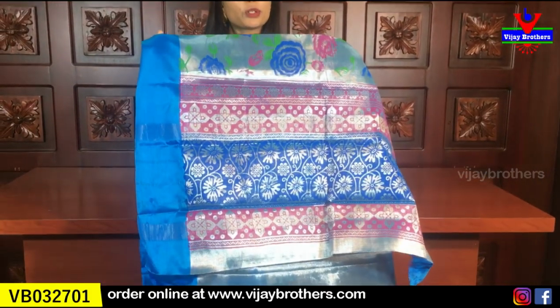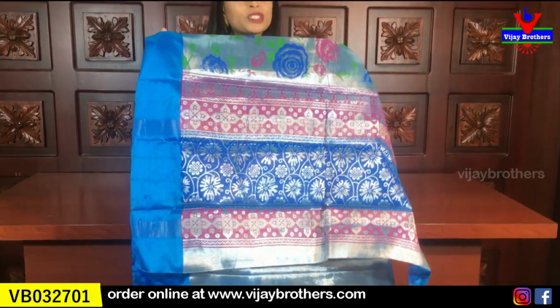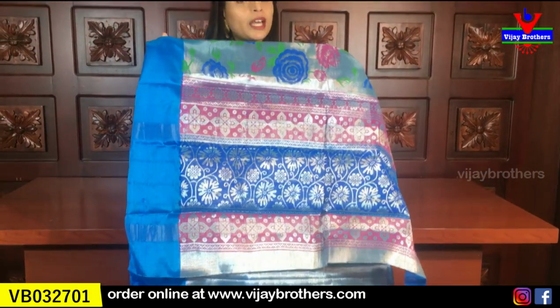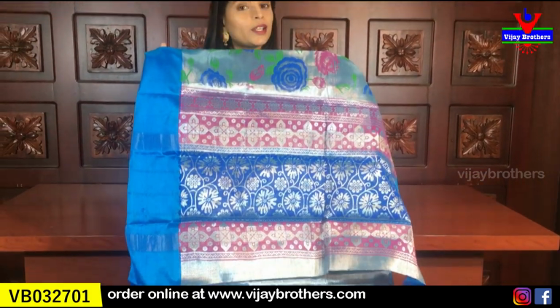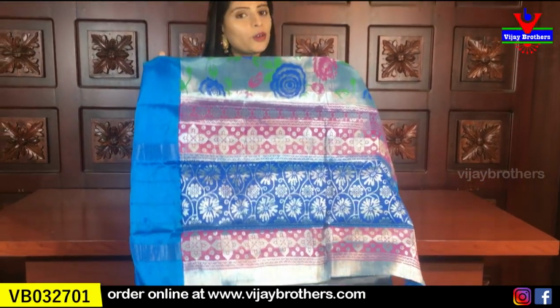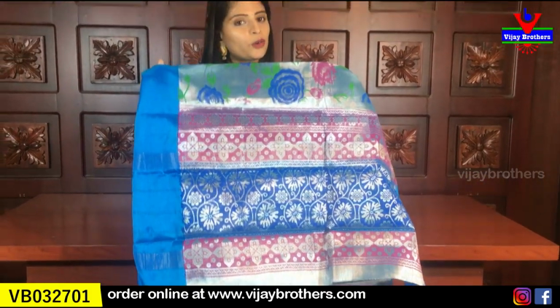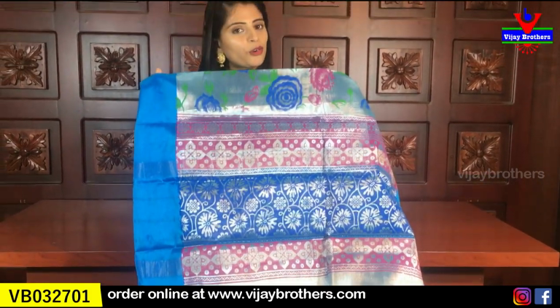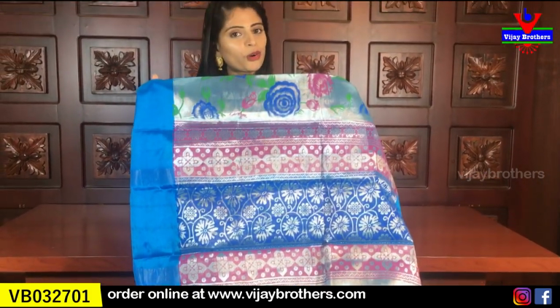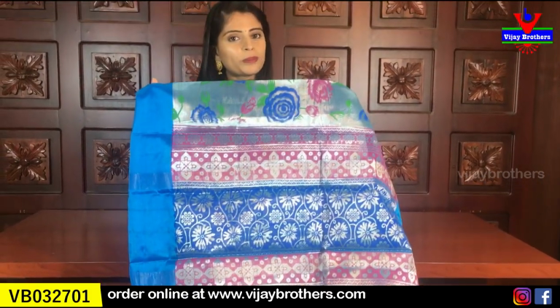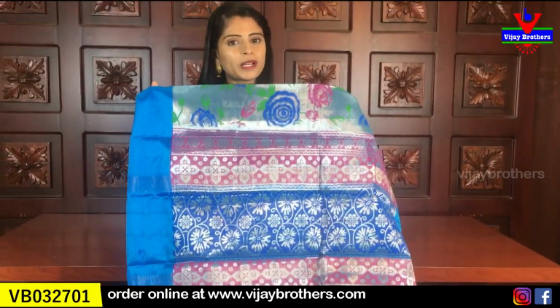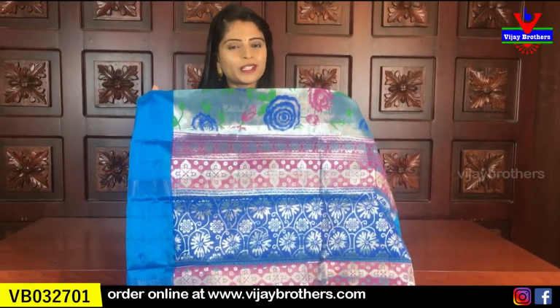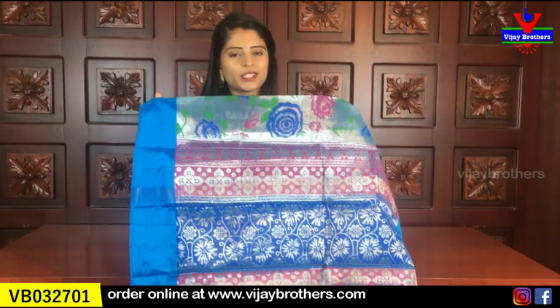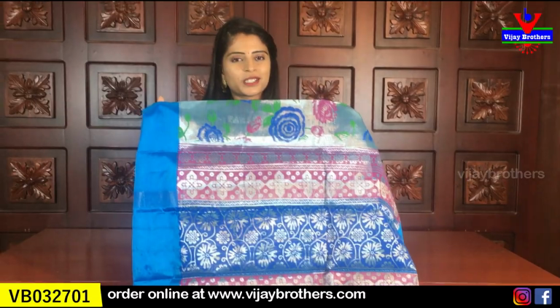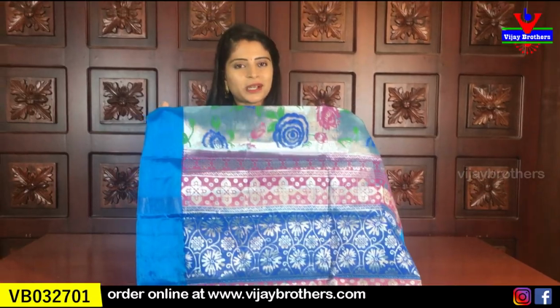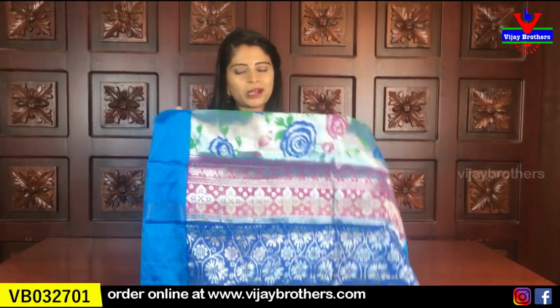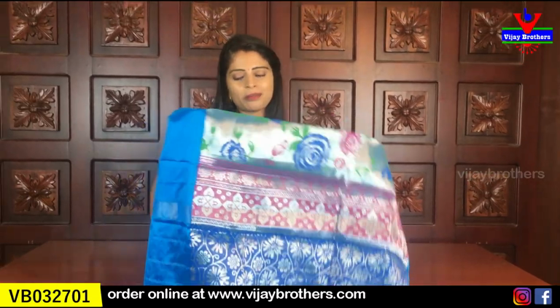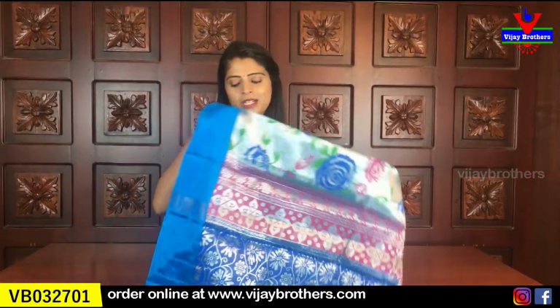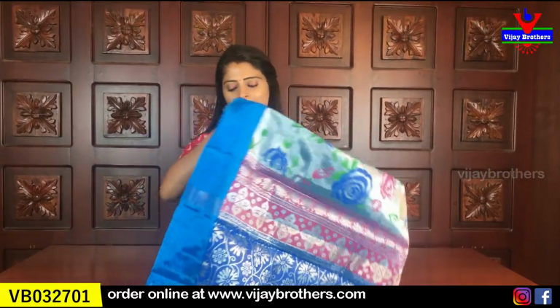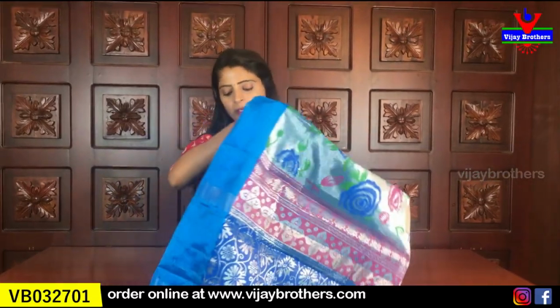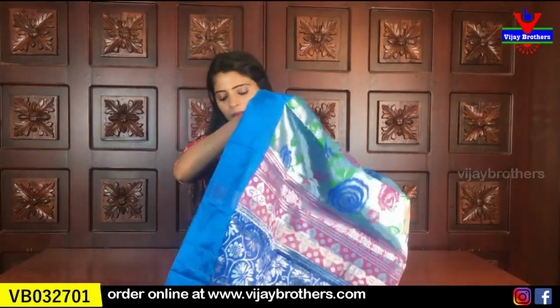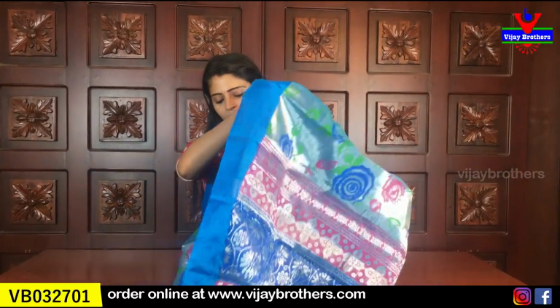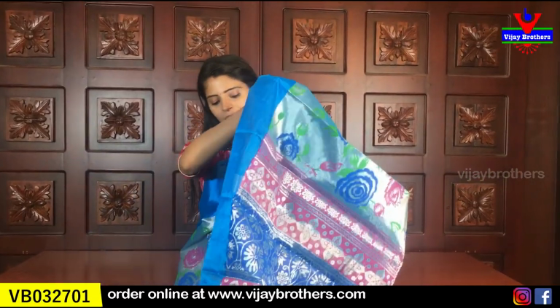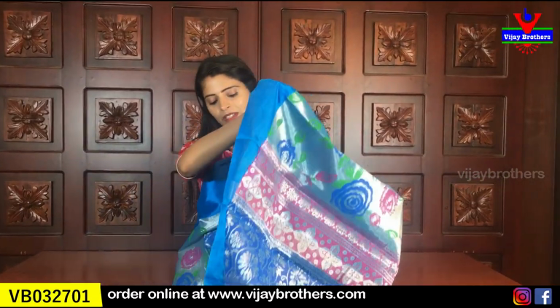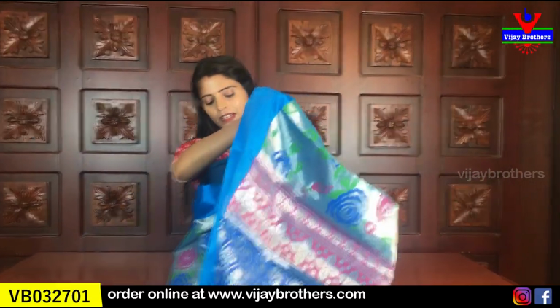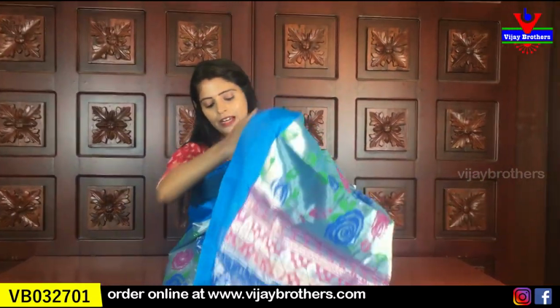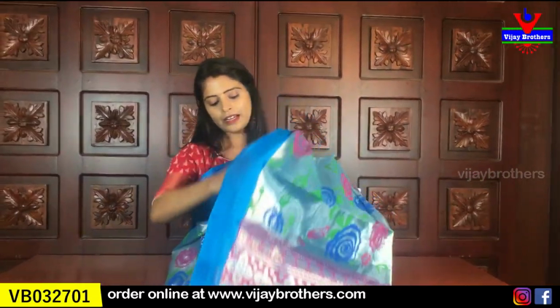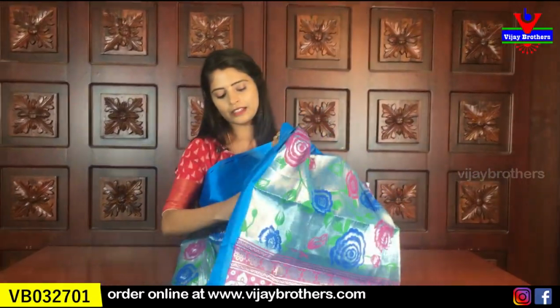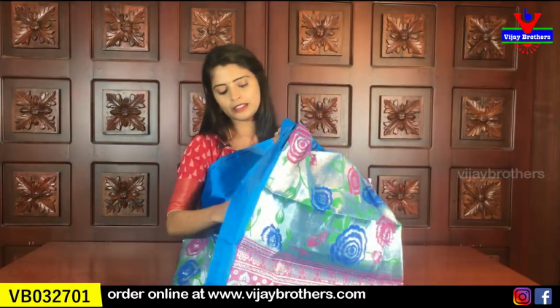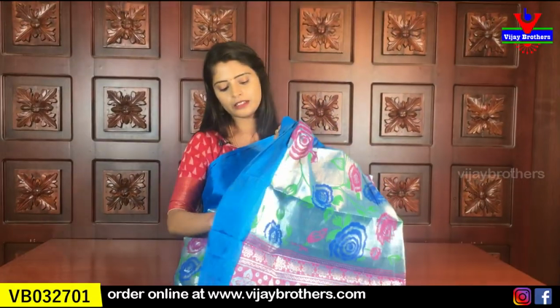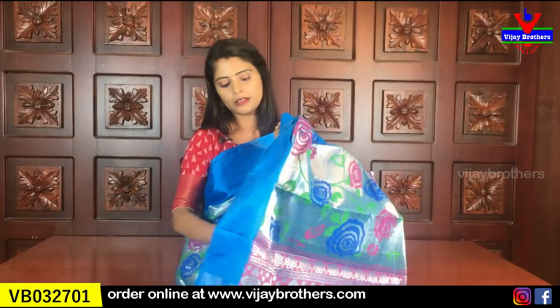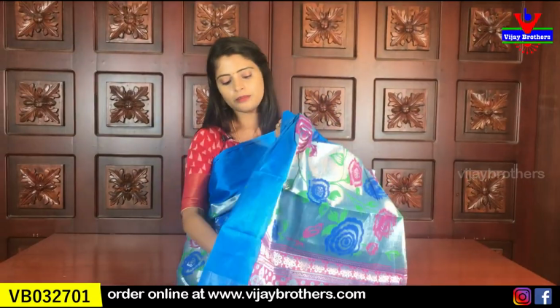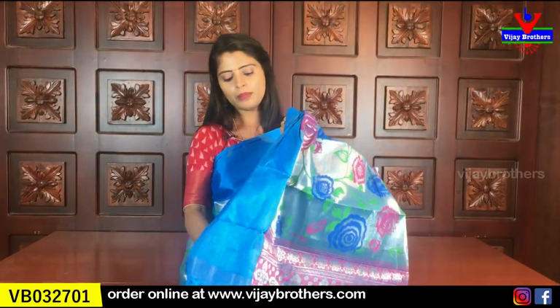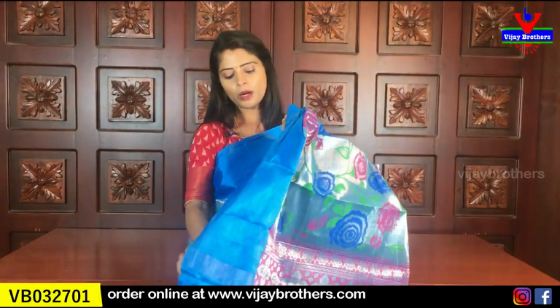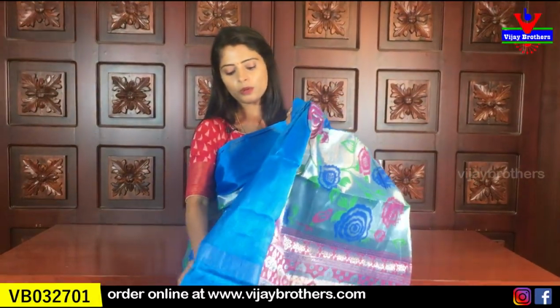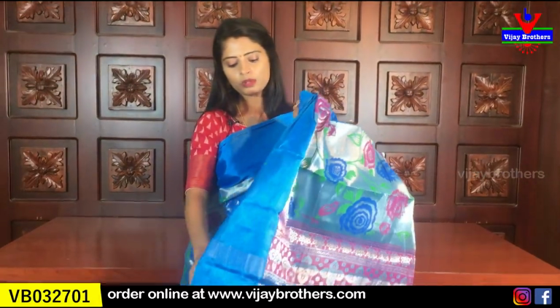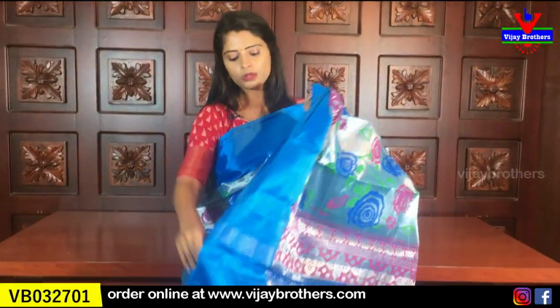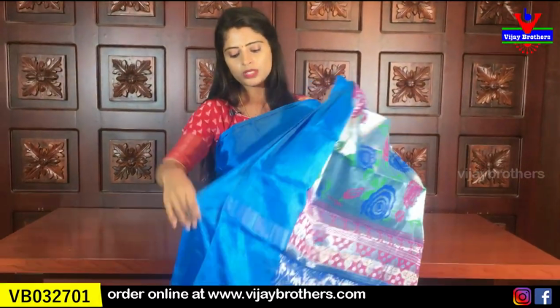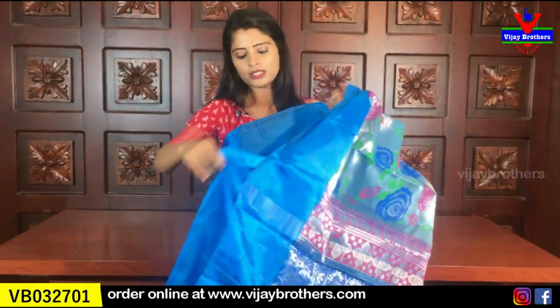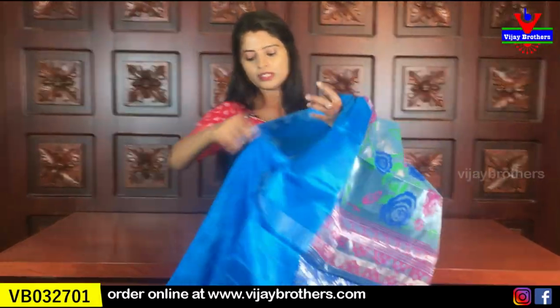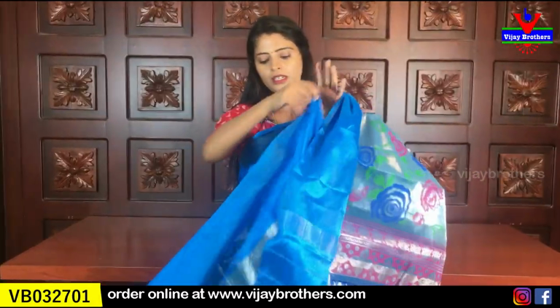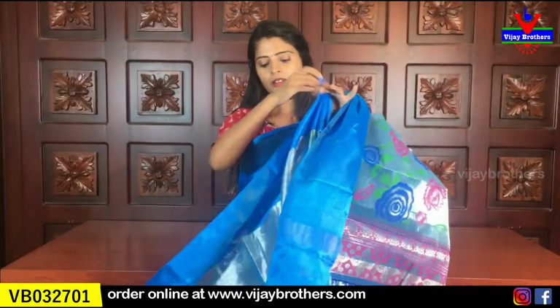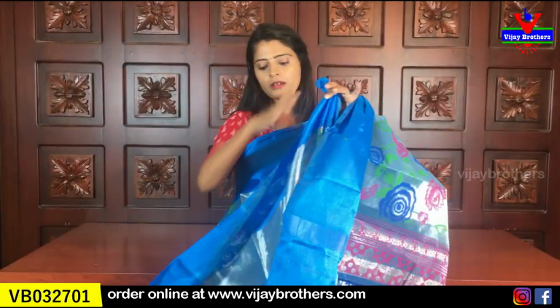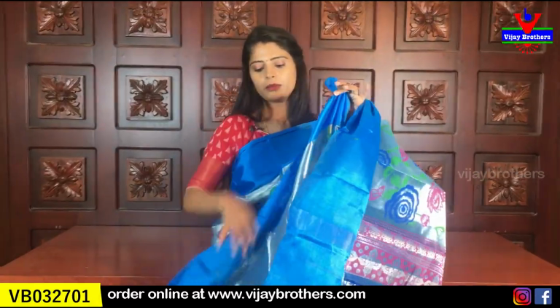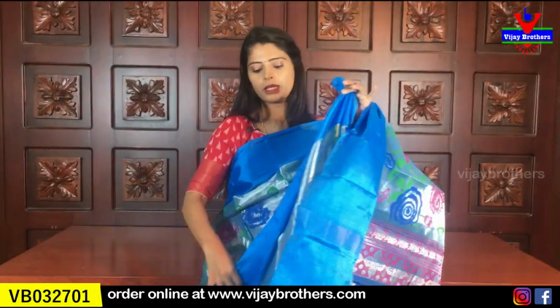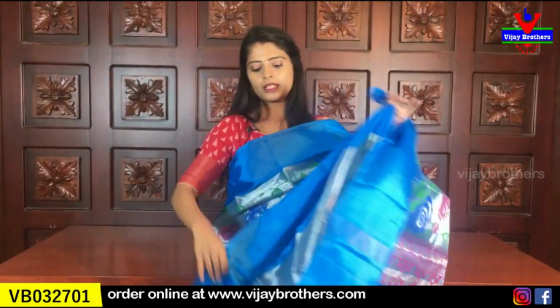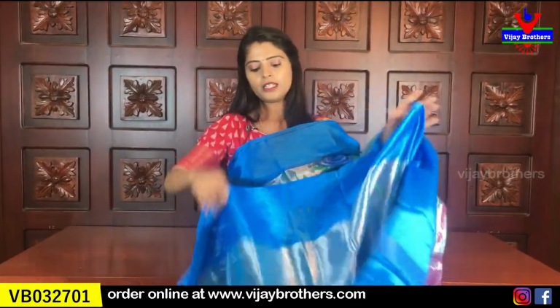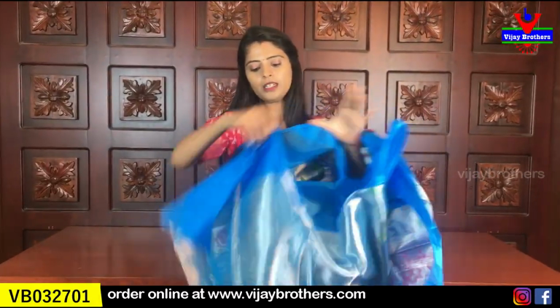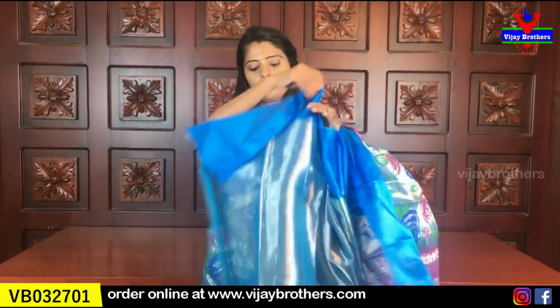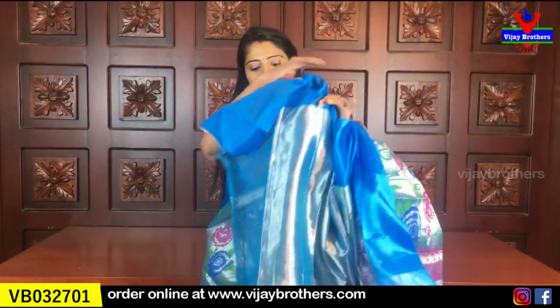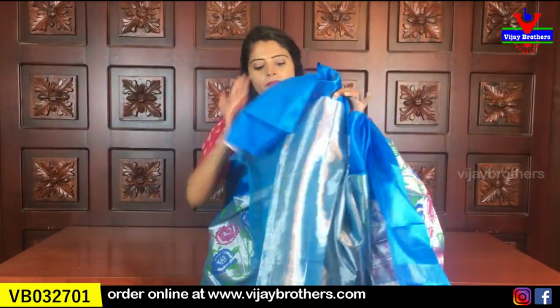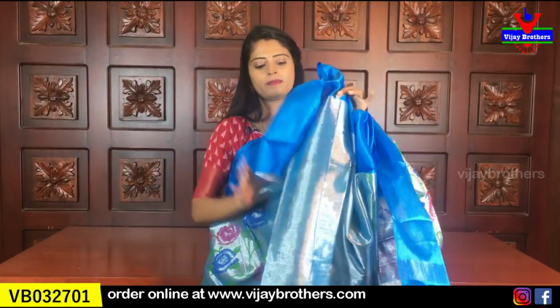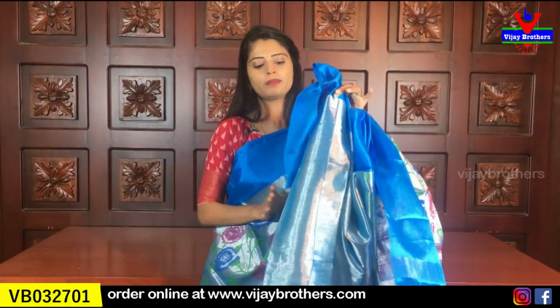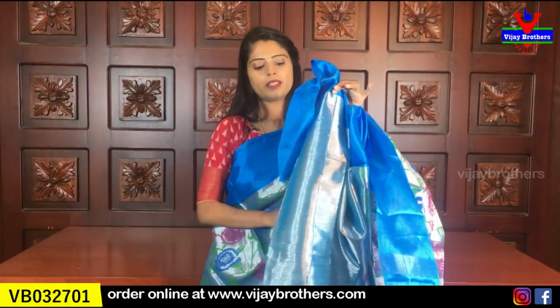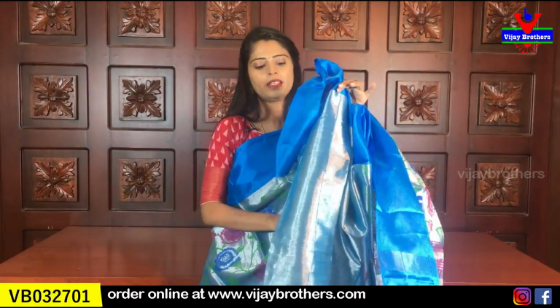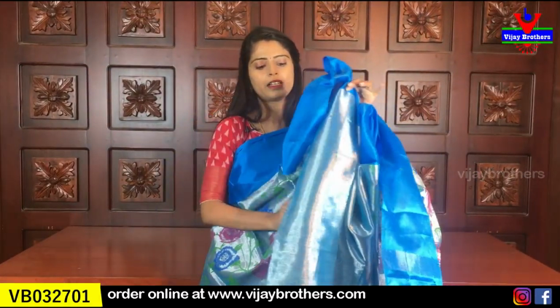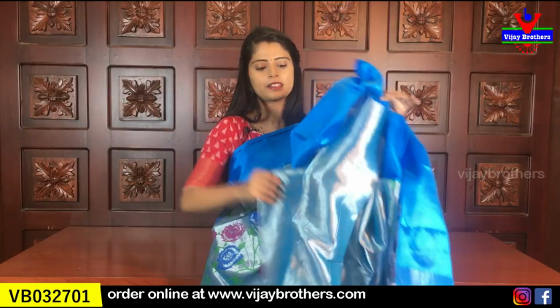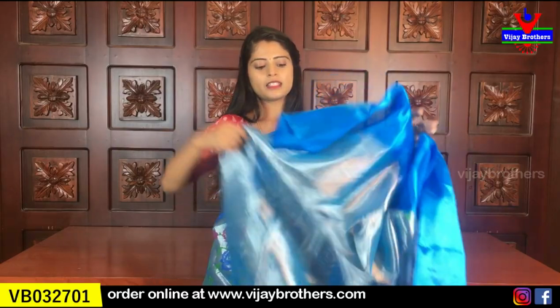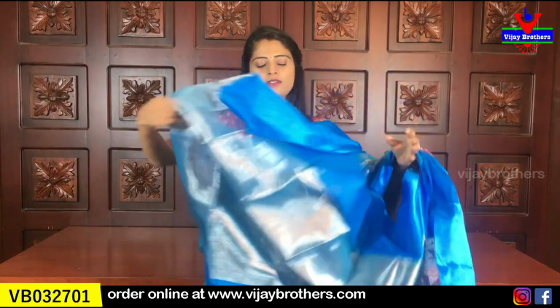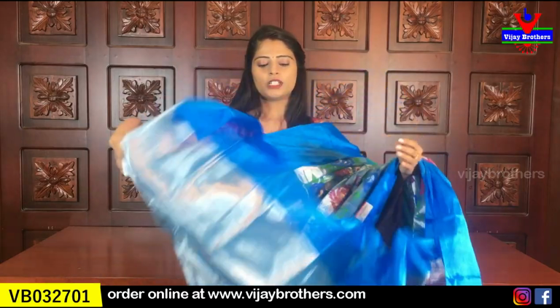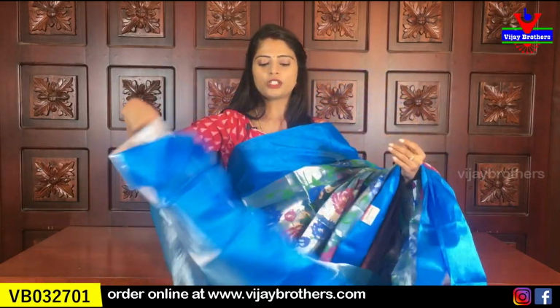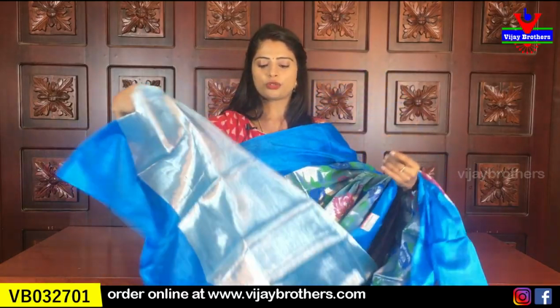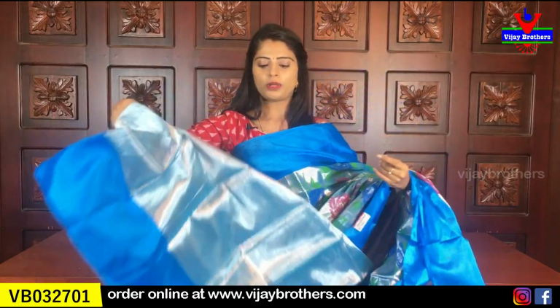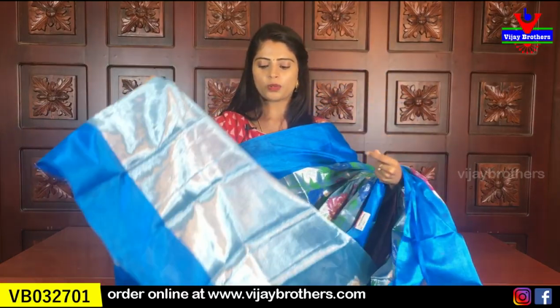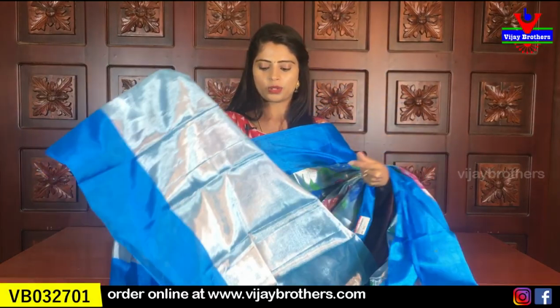It is very well handled, and it also includes a silver tissue blouse piece.